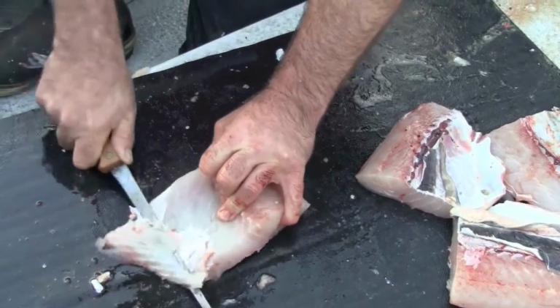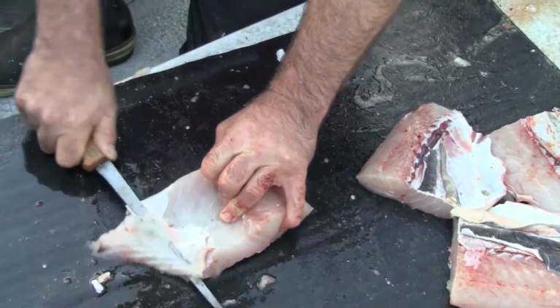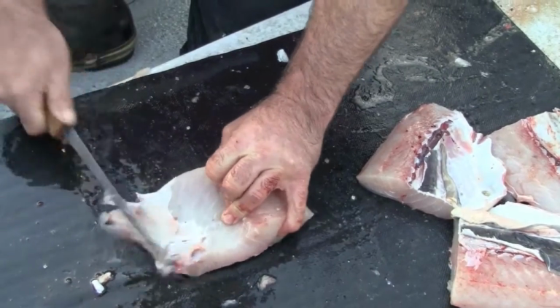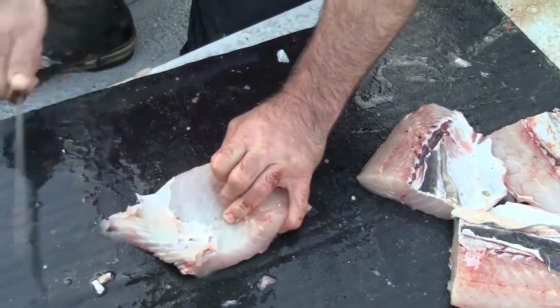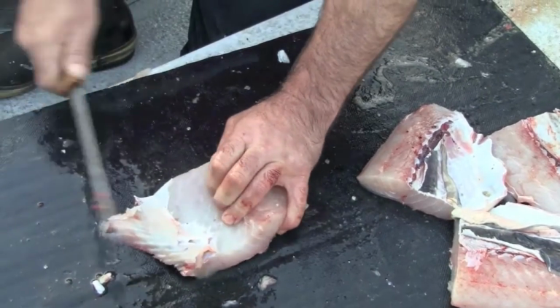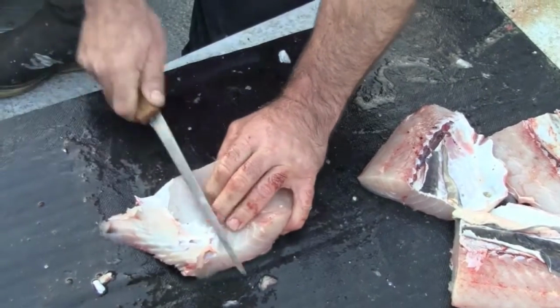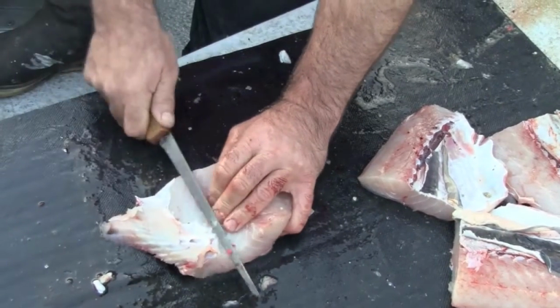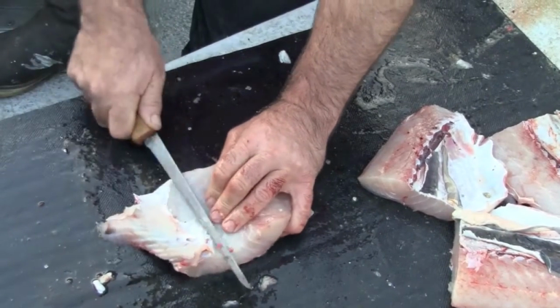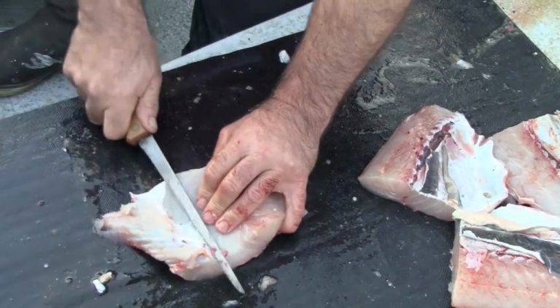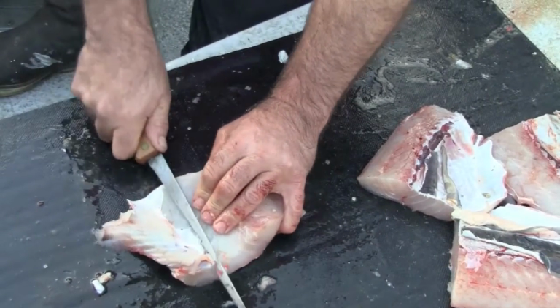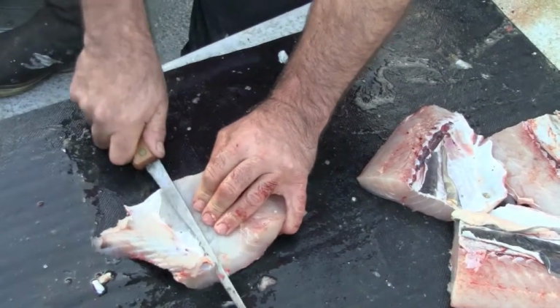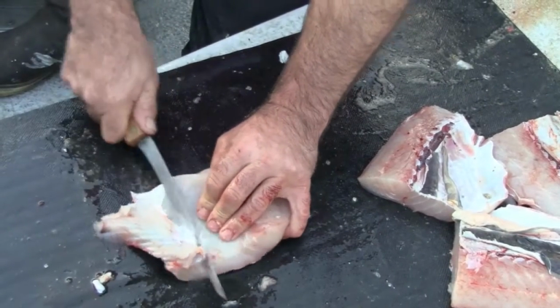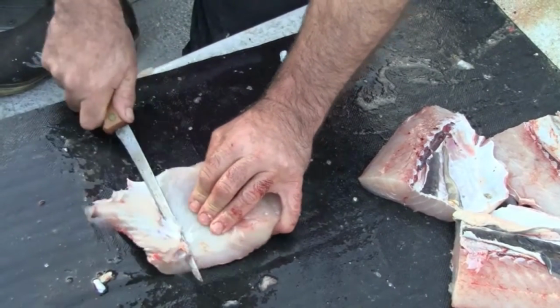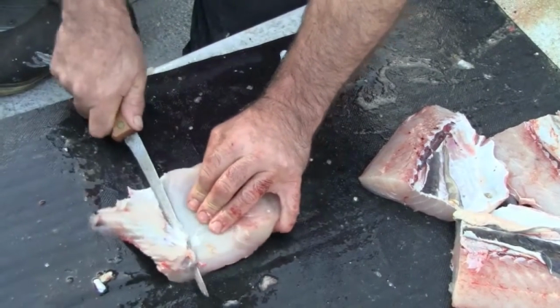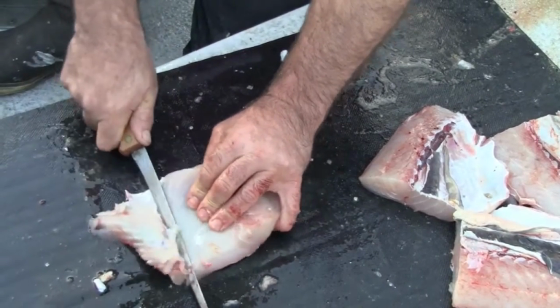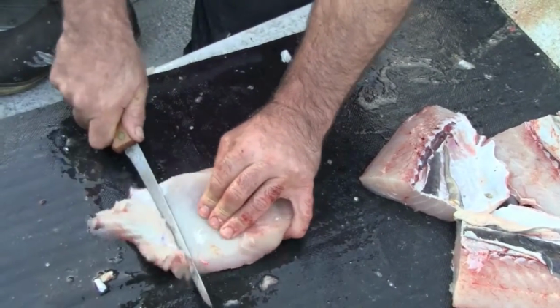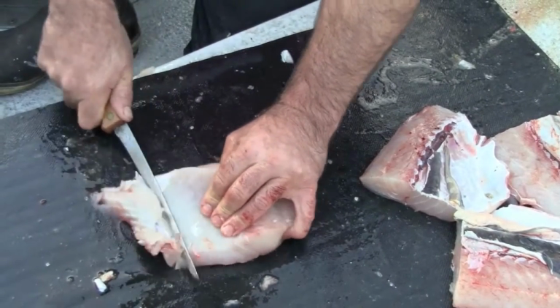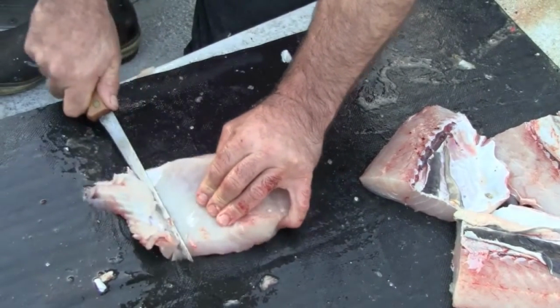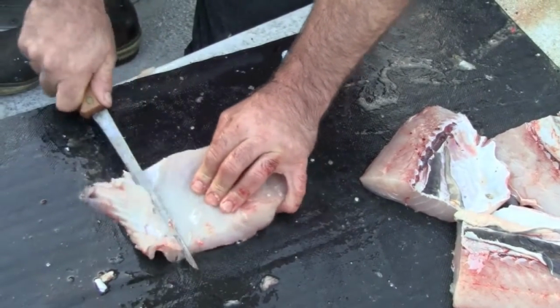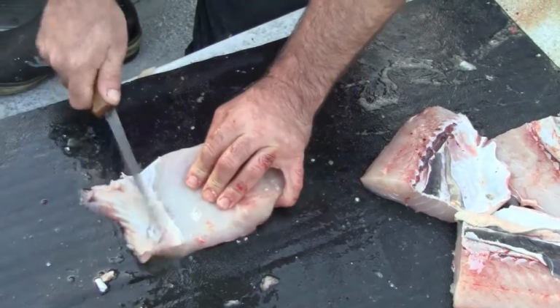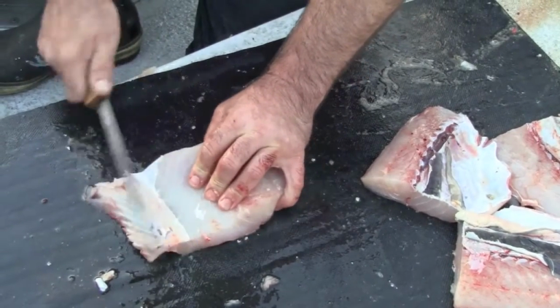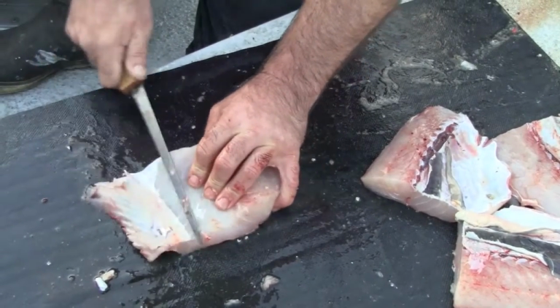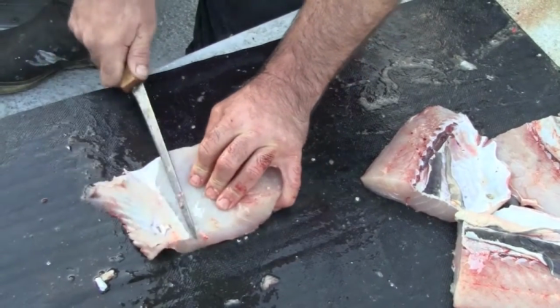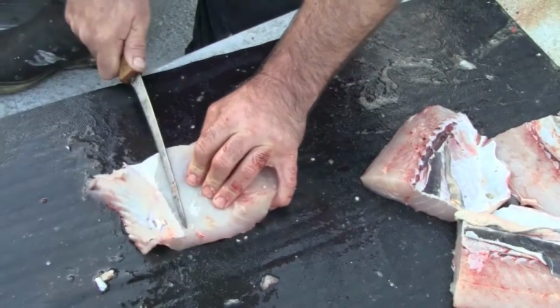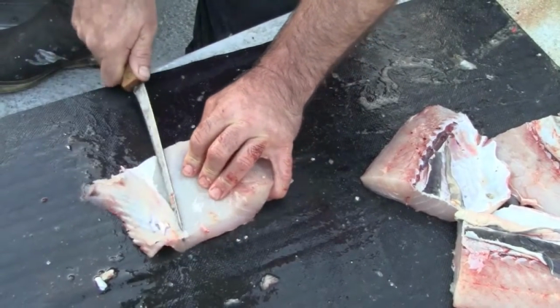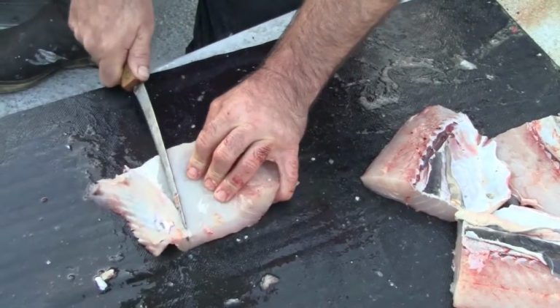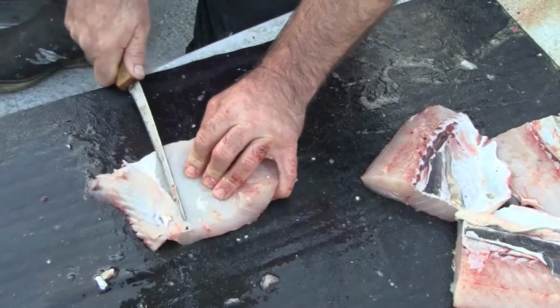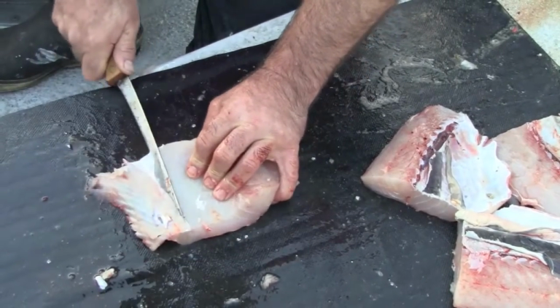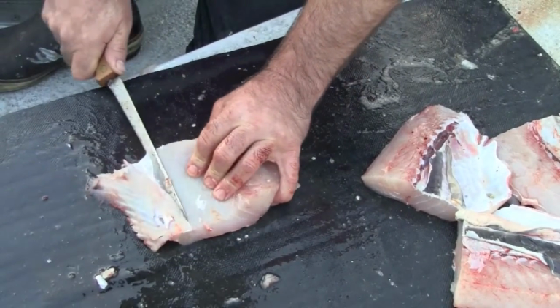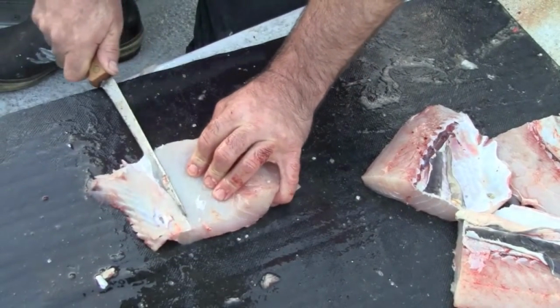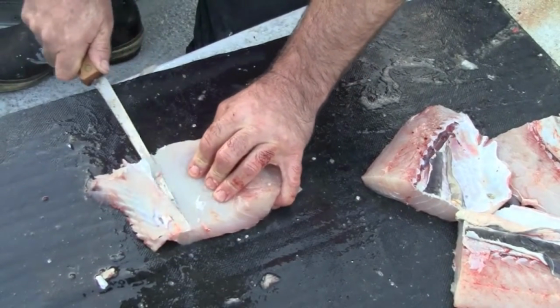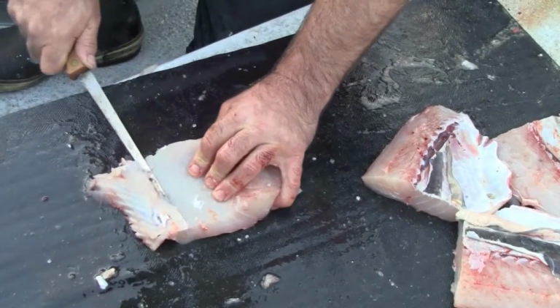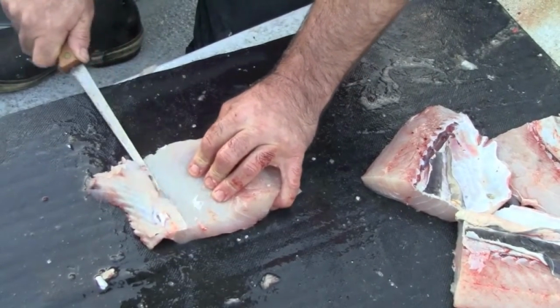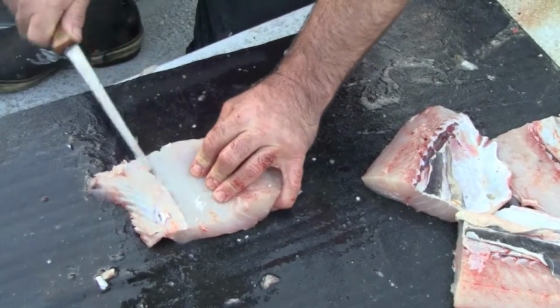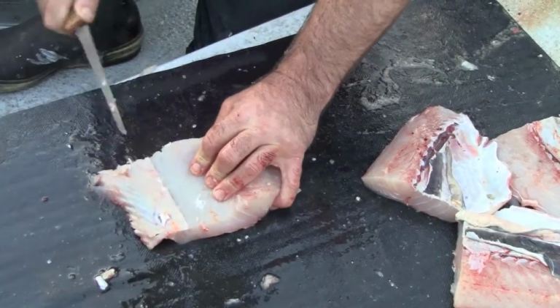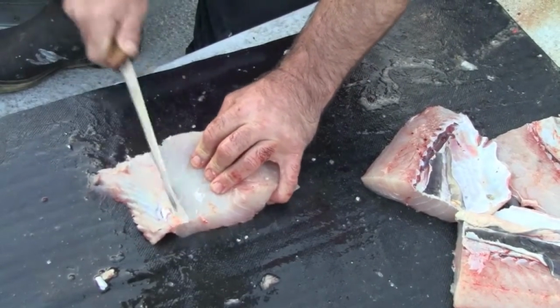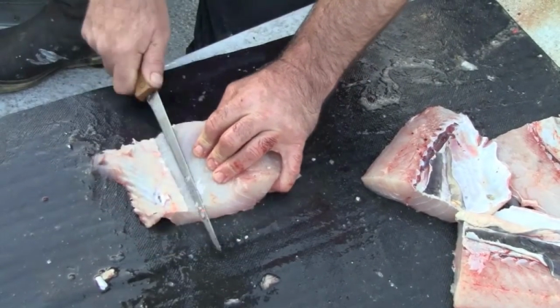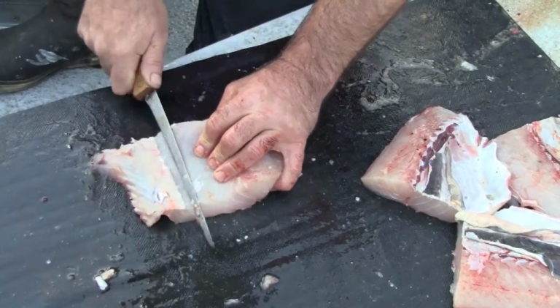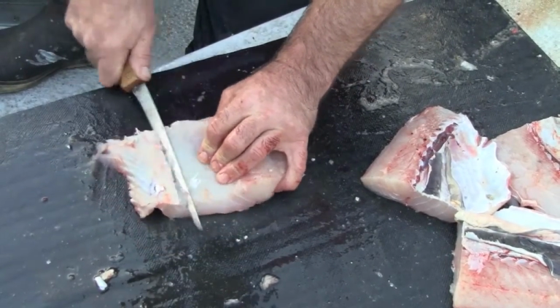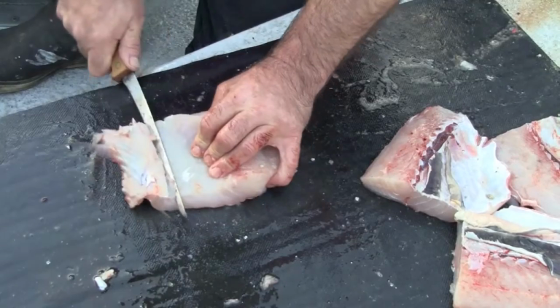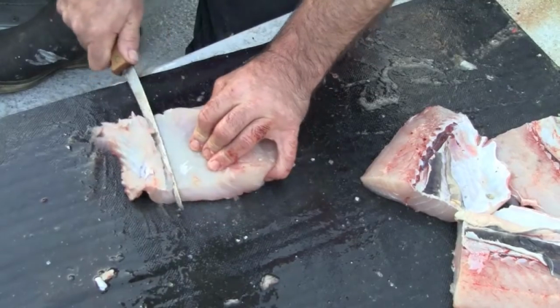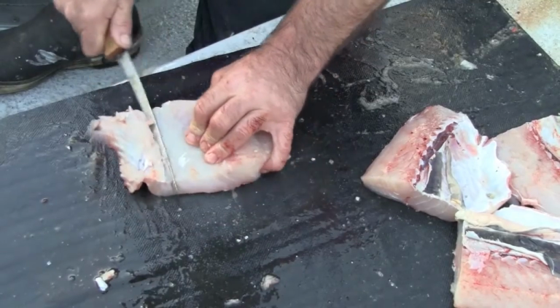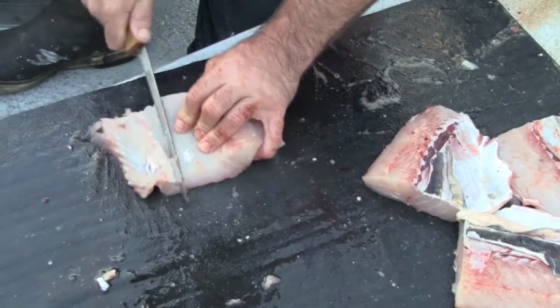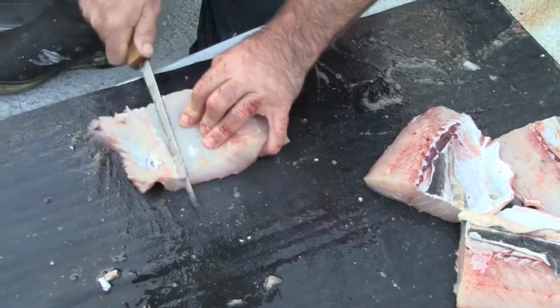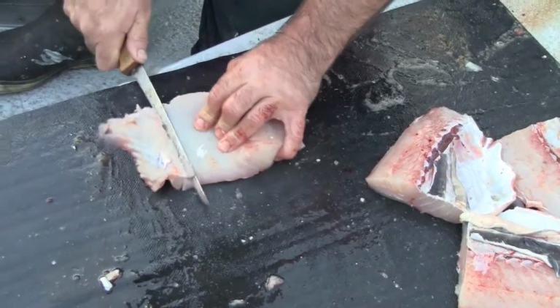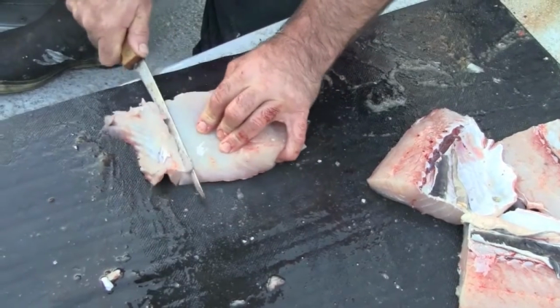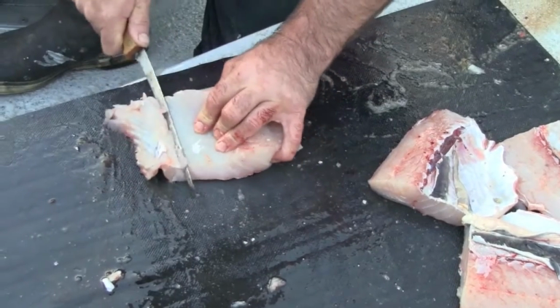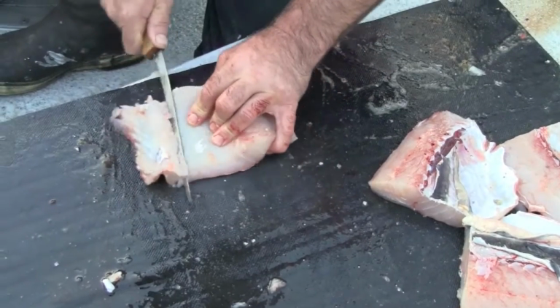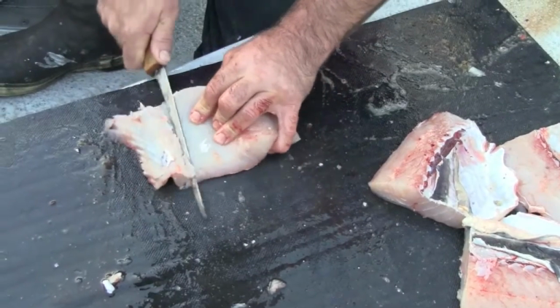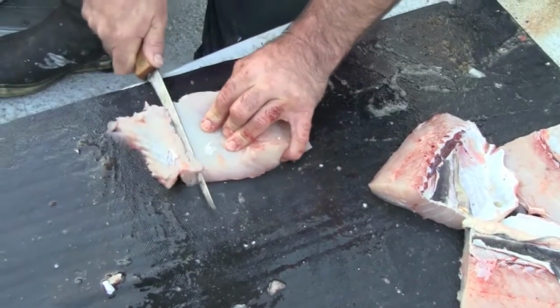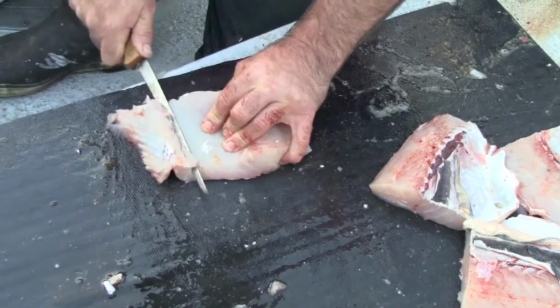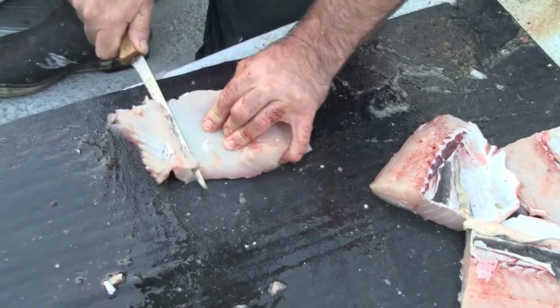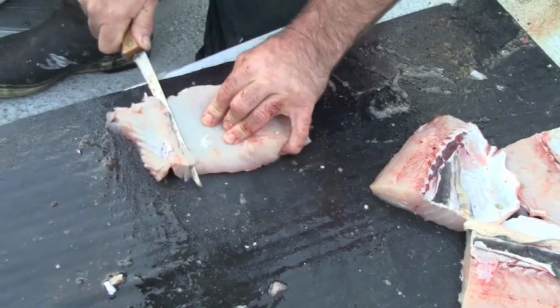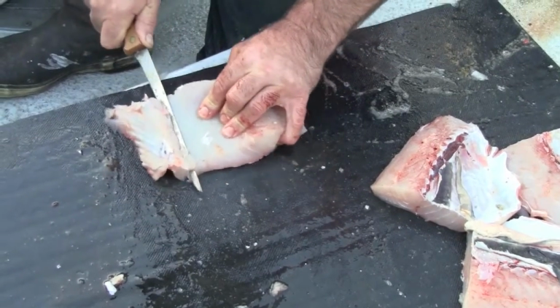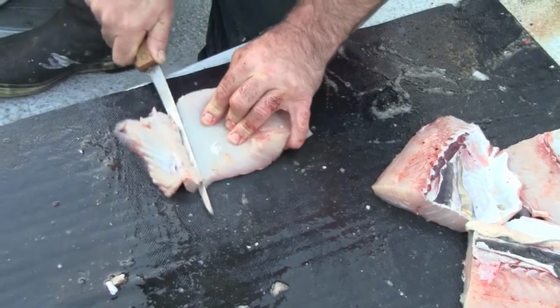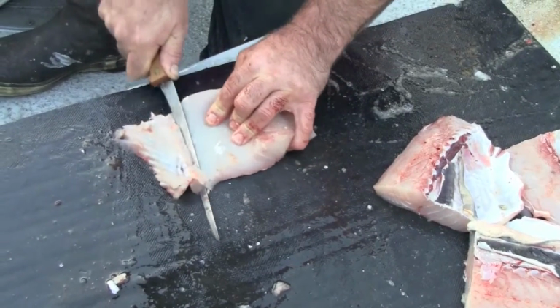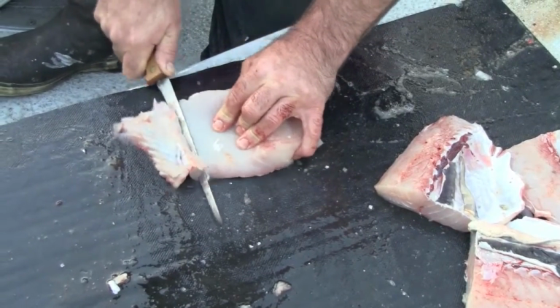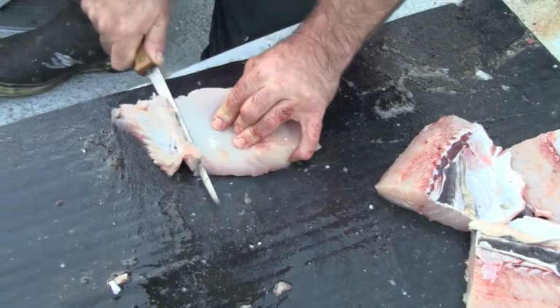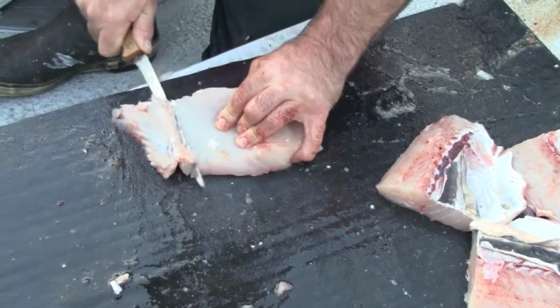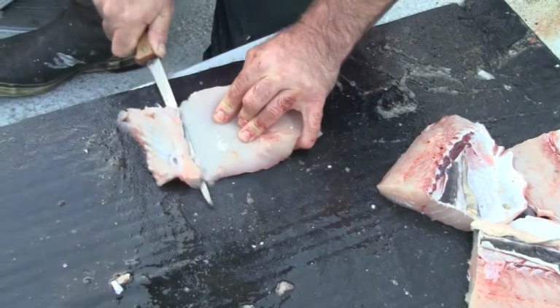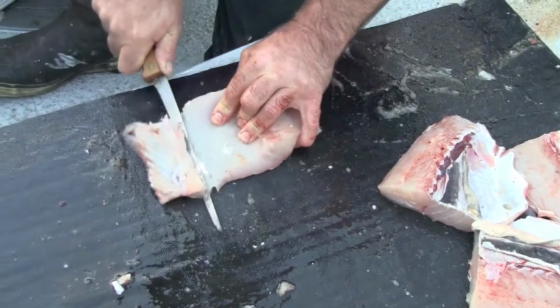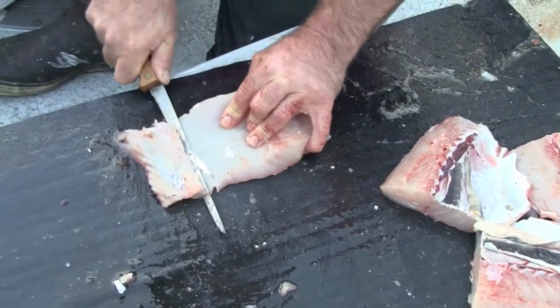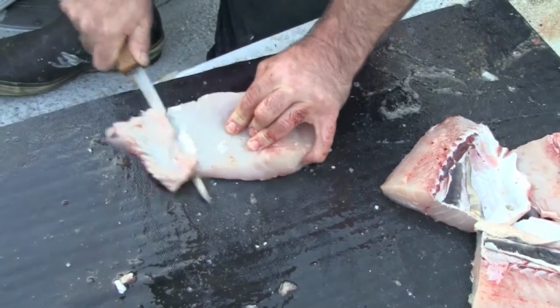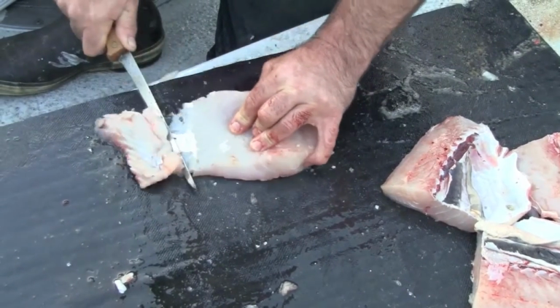You're not supposed to eat it until the next day. Is that true? Sturgeon is a firm meat fish.